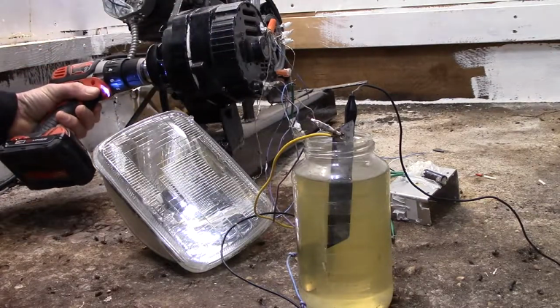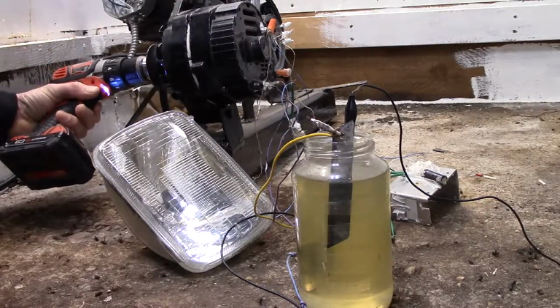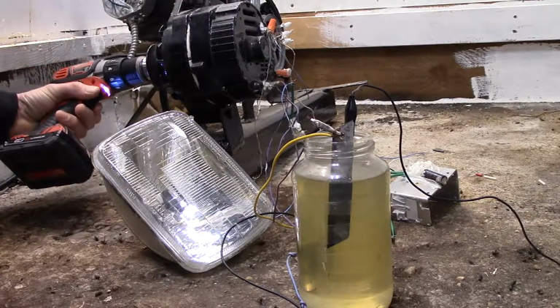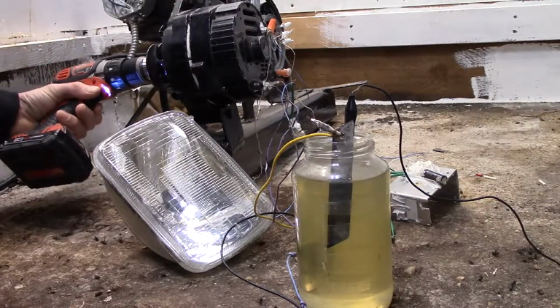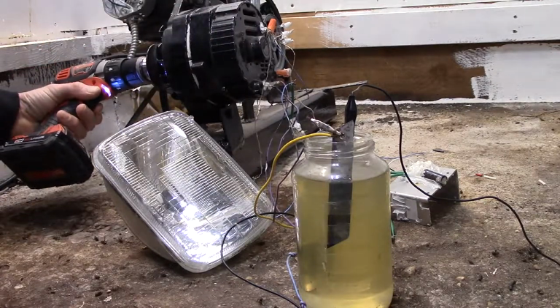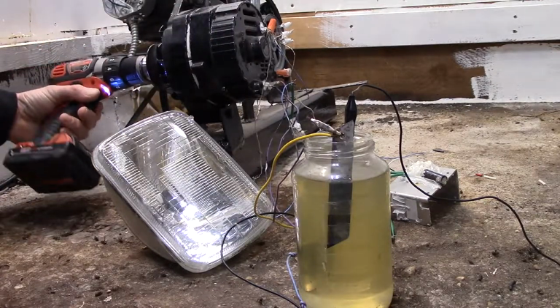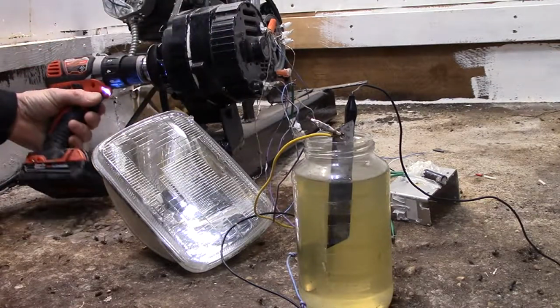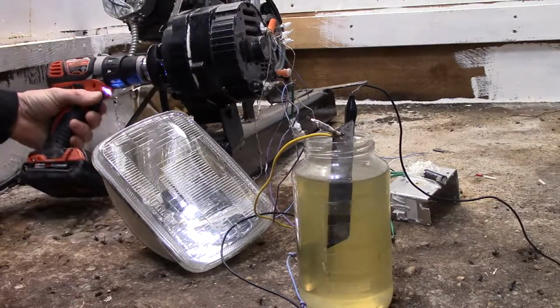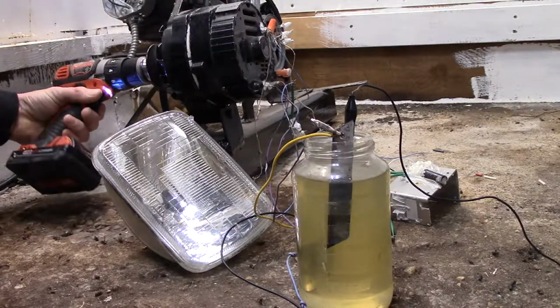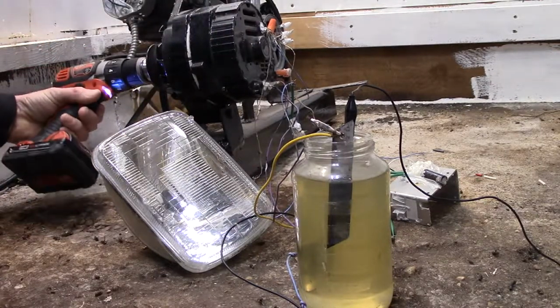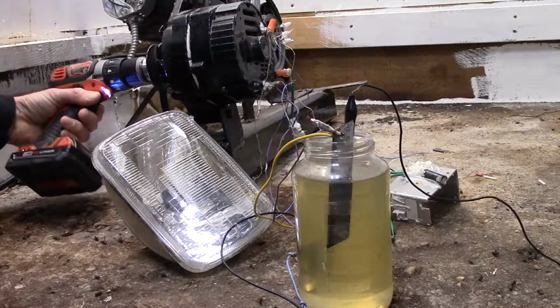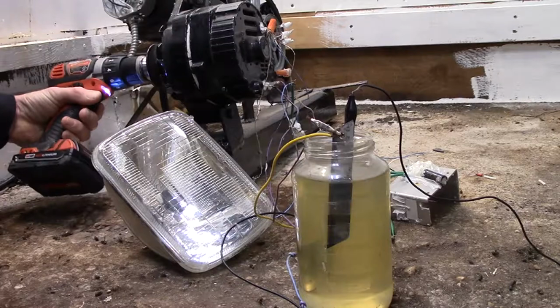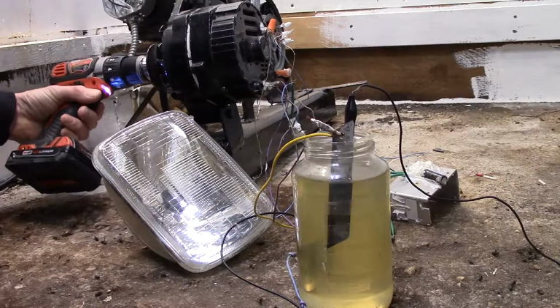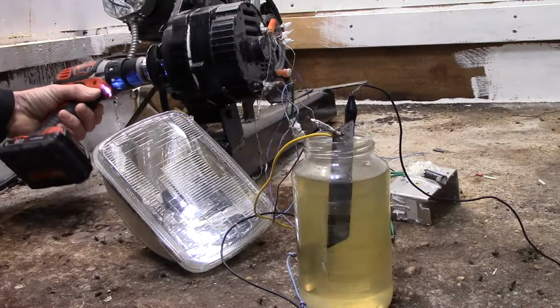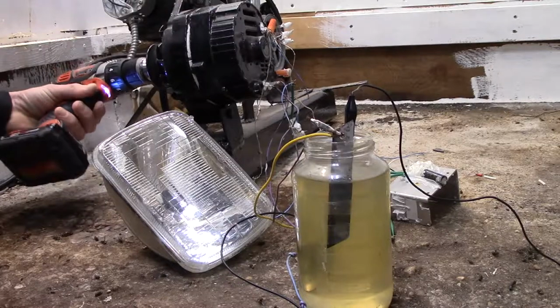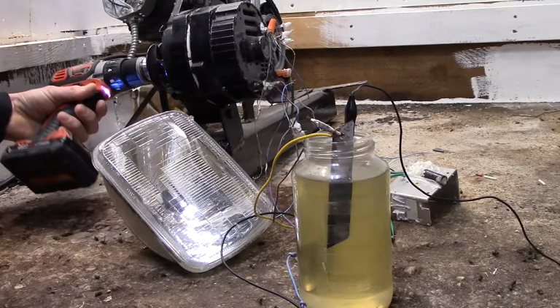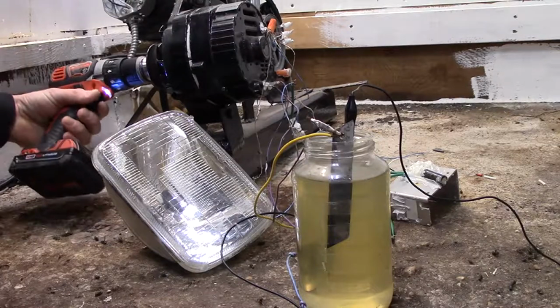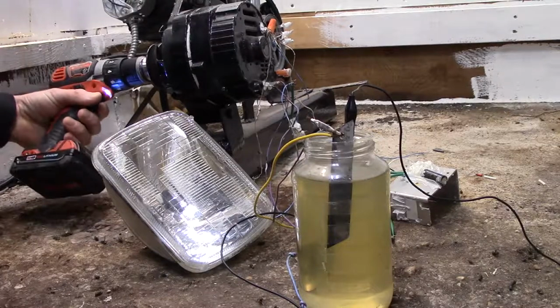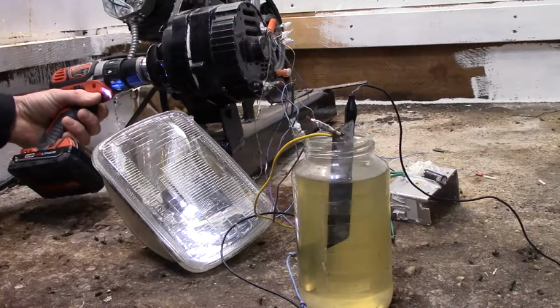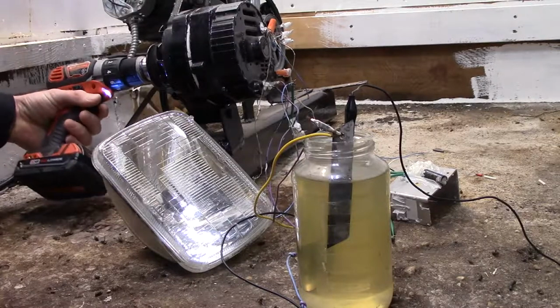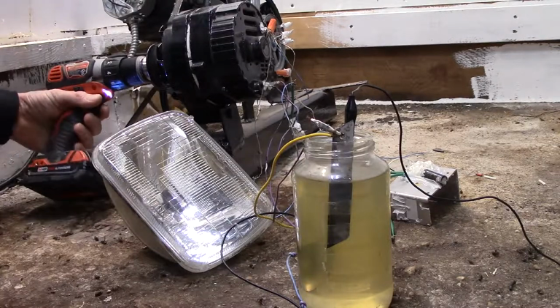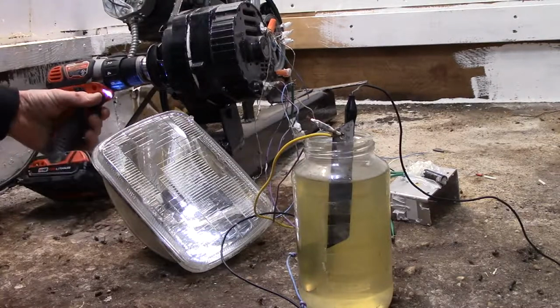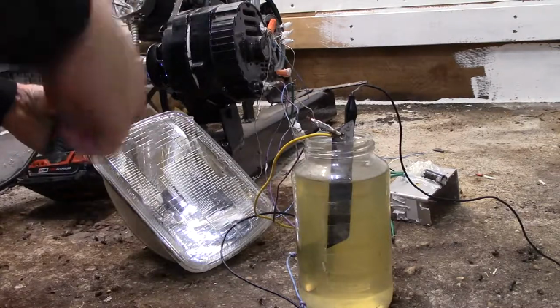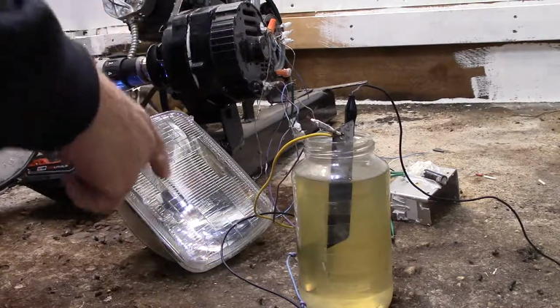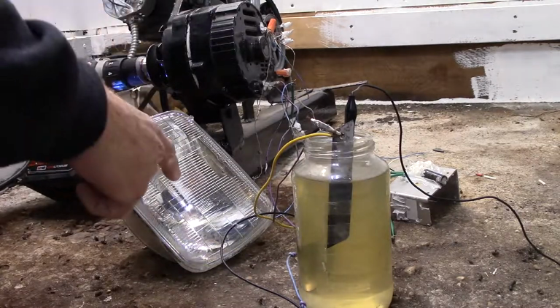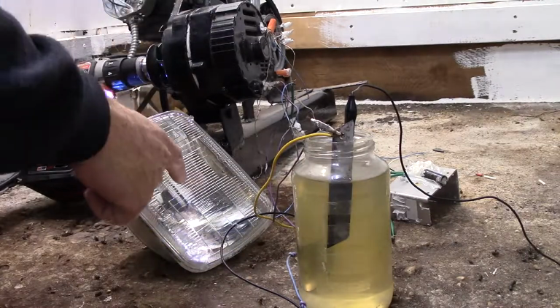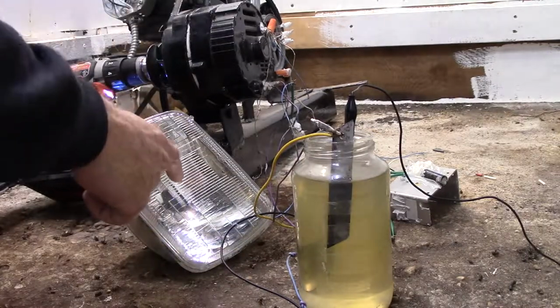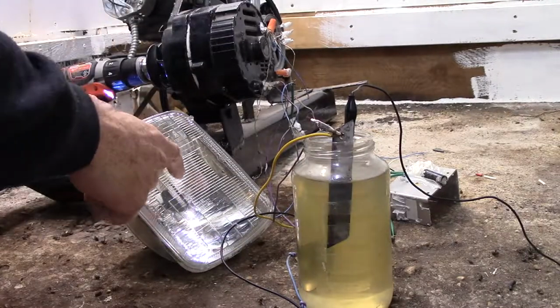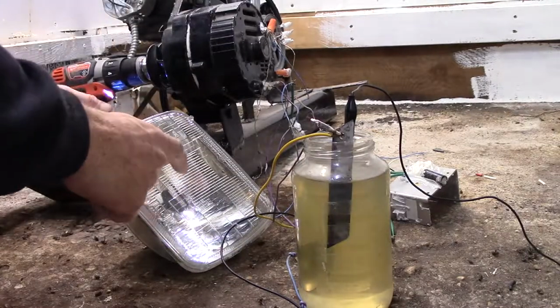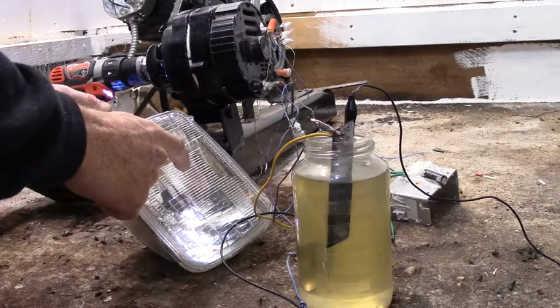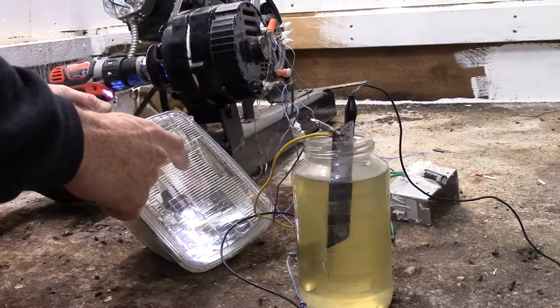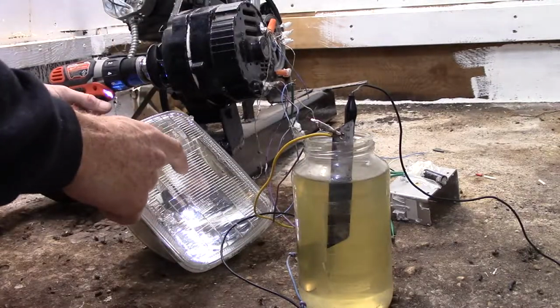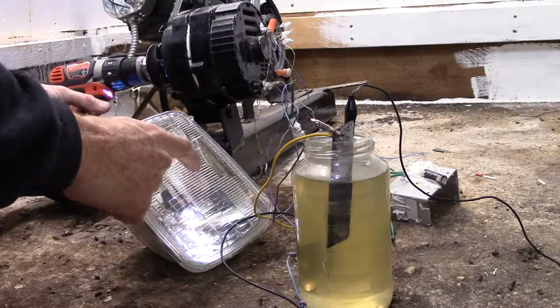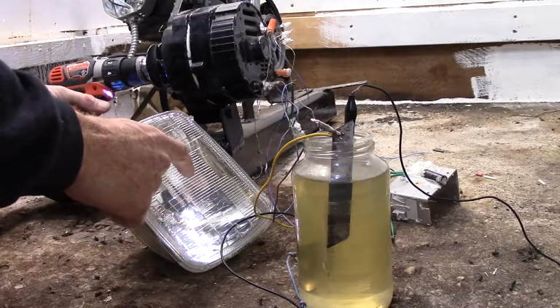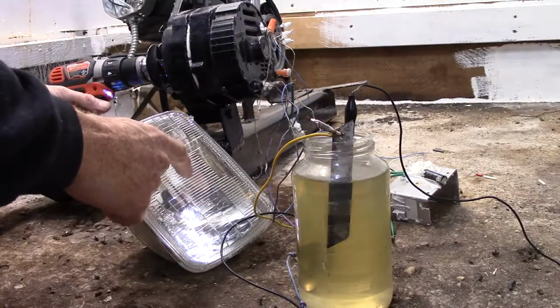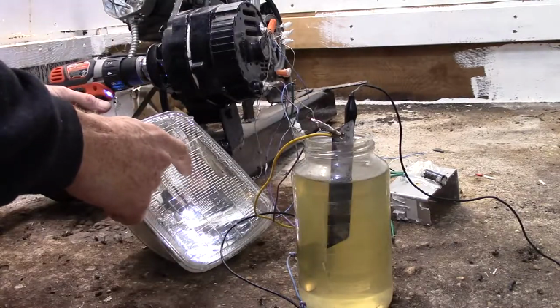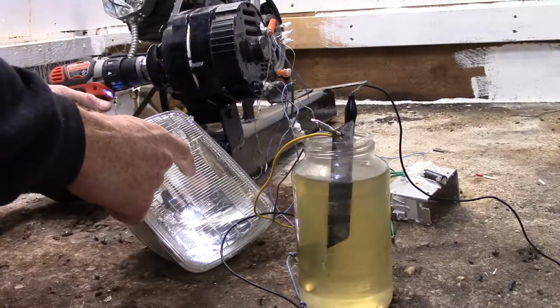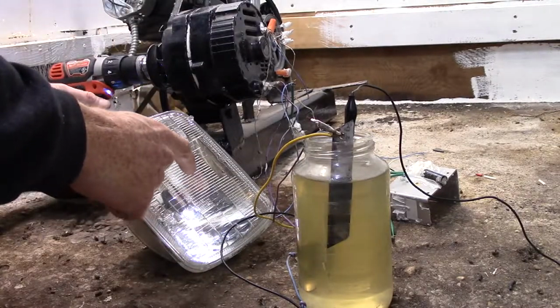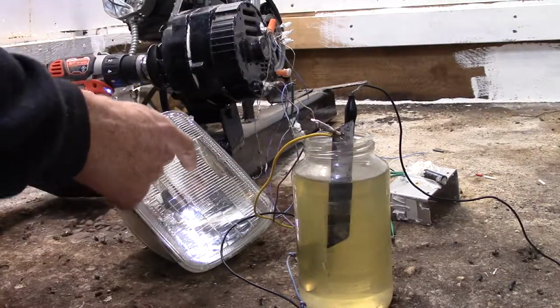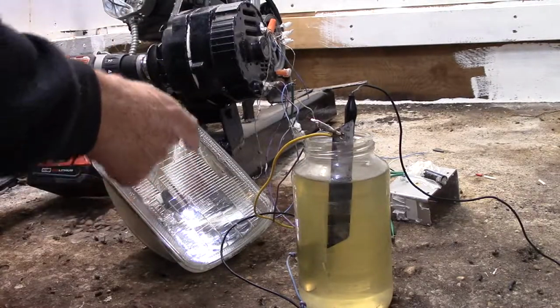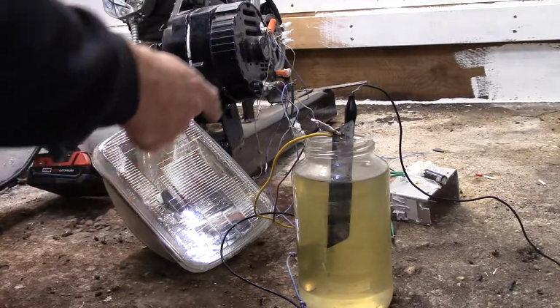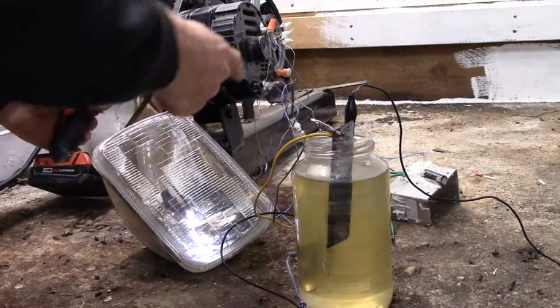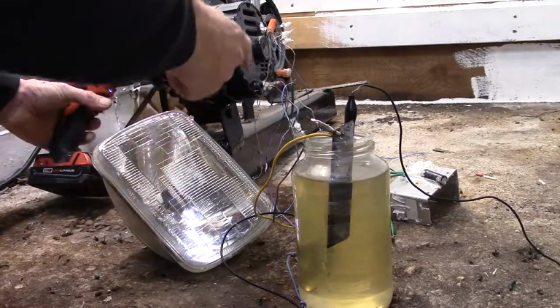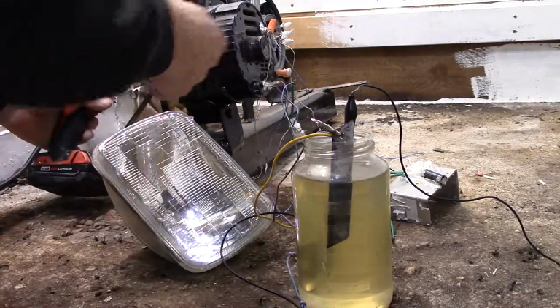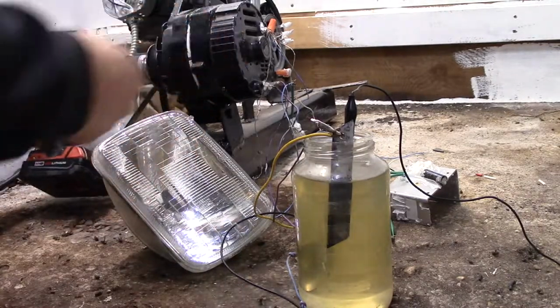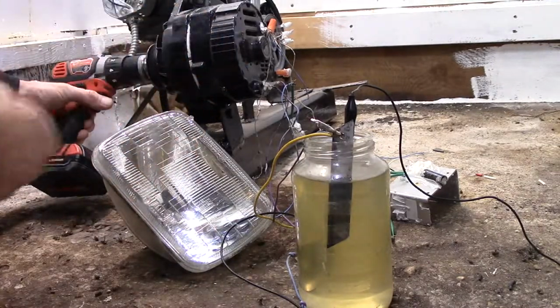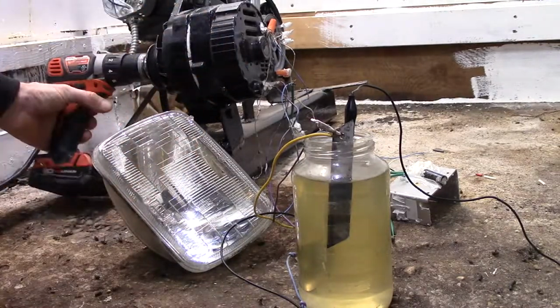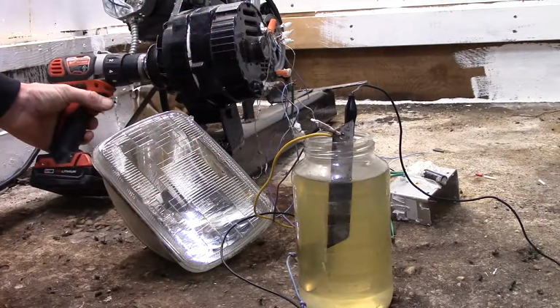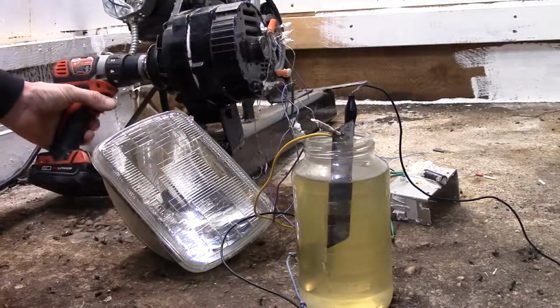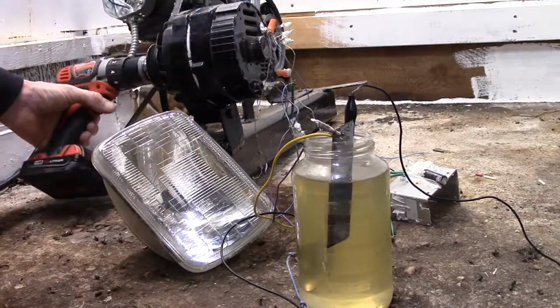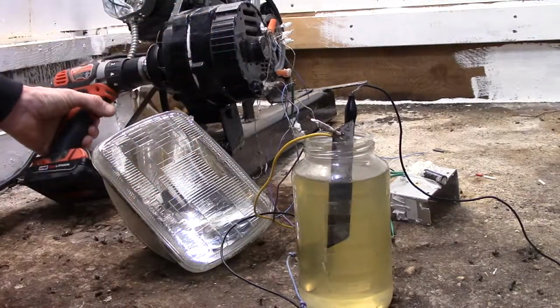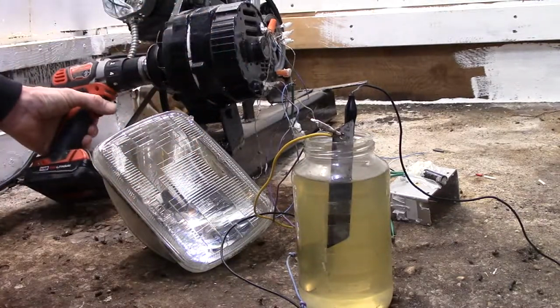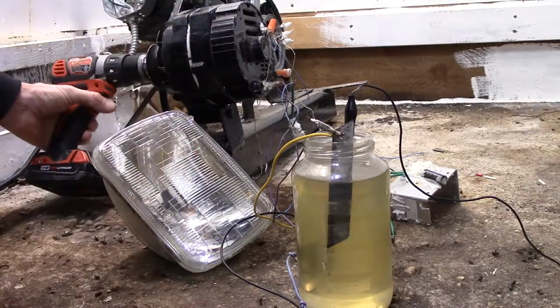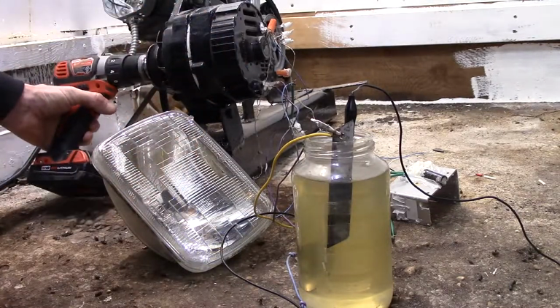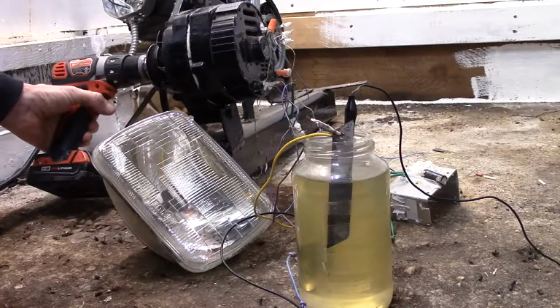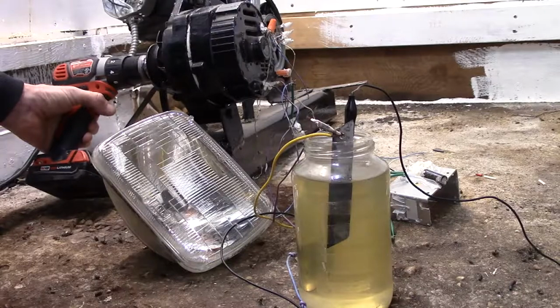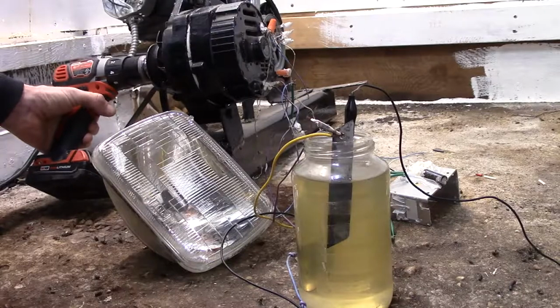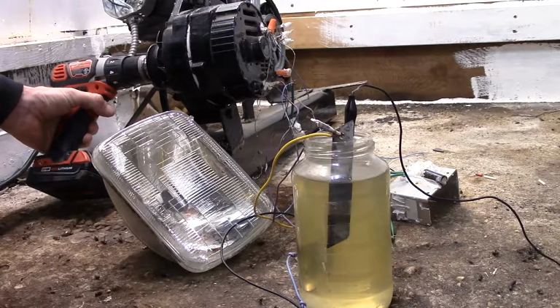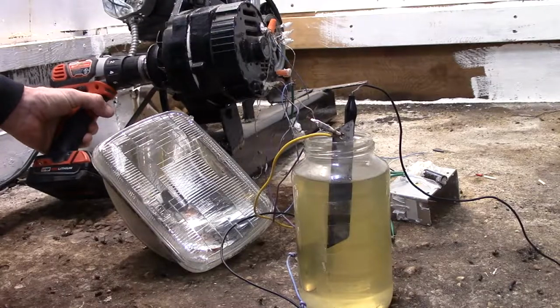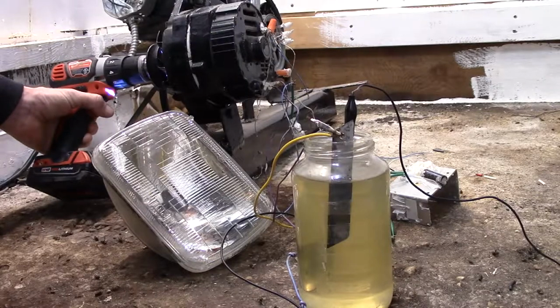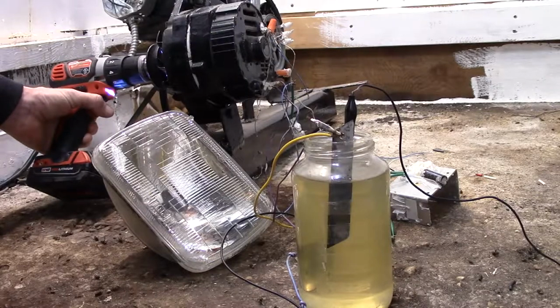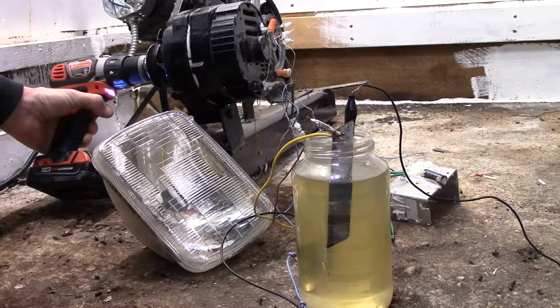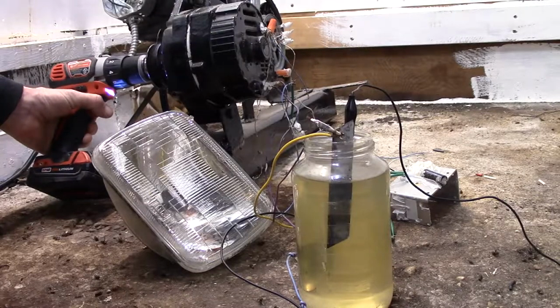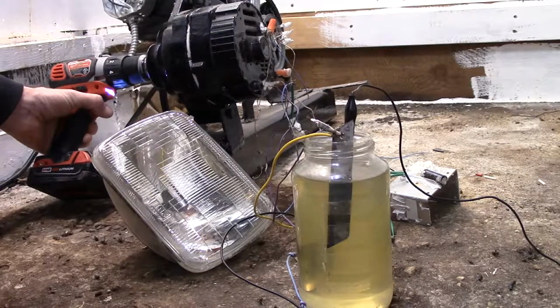Self-exciting. This is hooked up to 14 of the coils — the high voltage out.